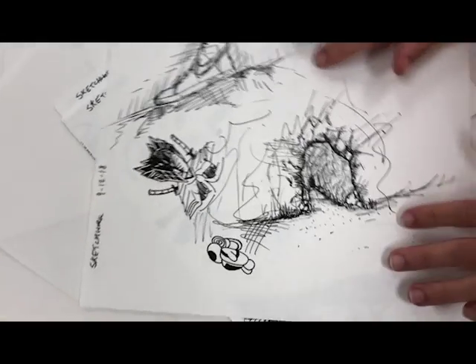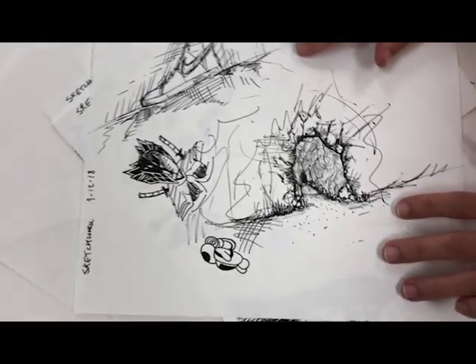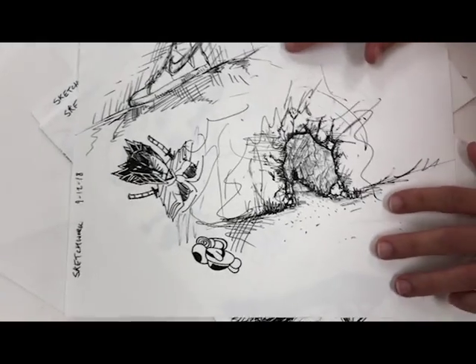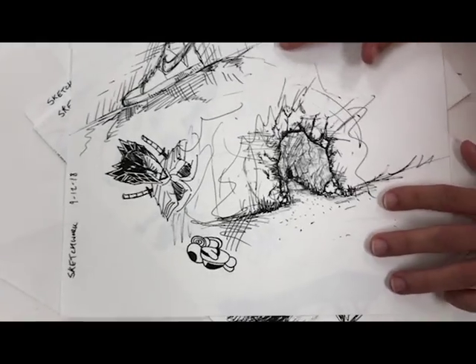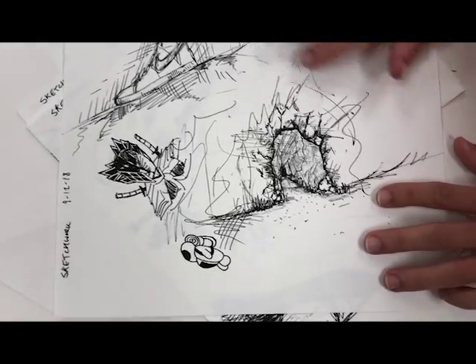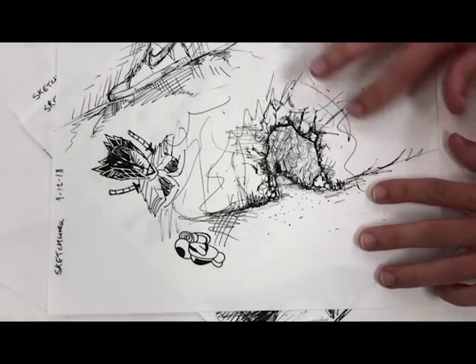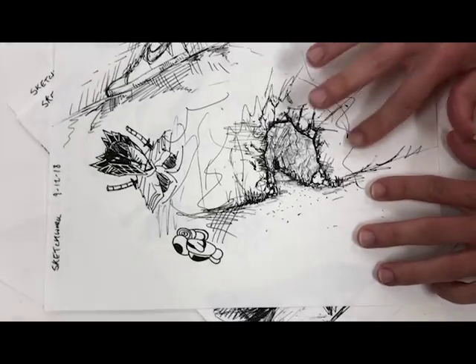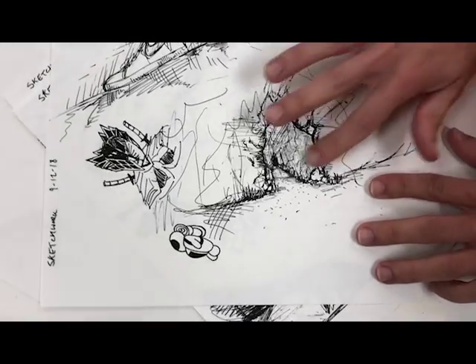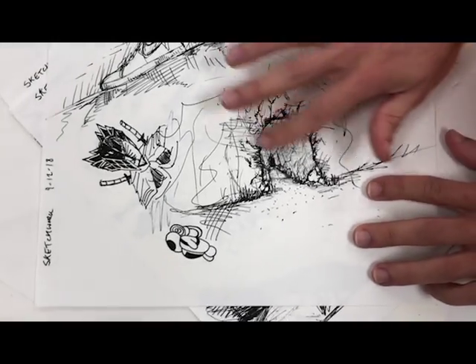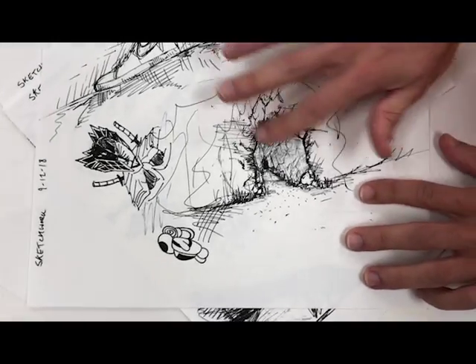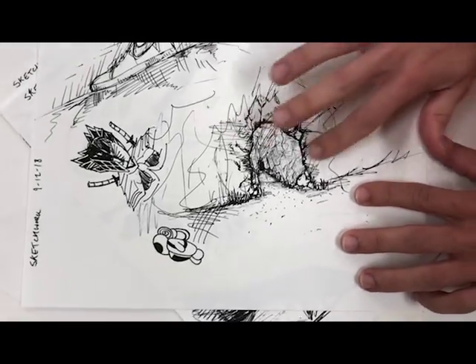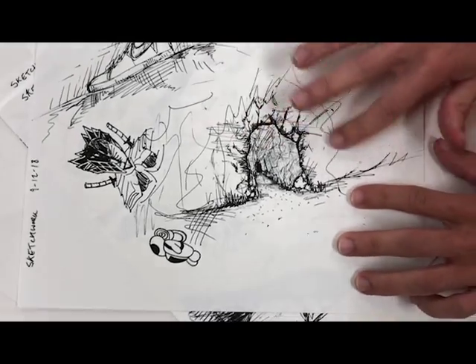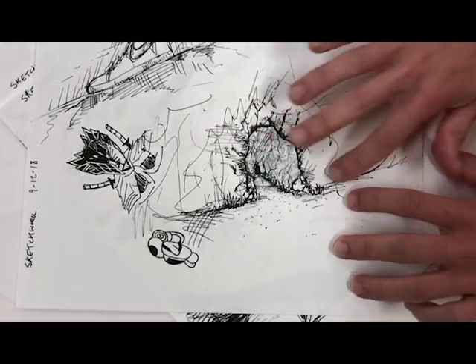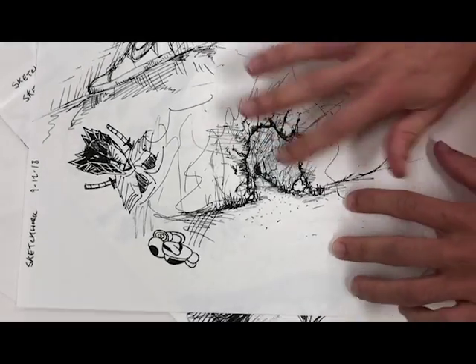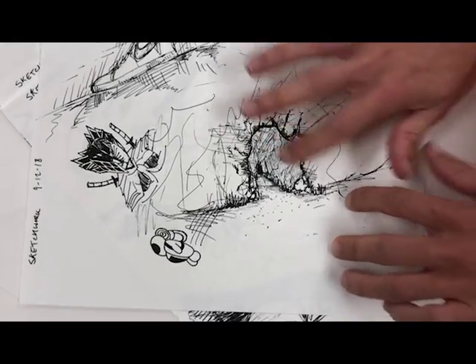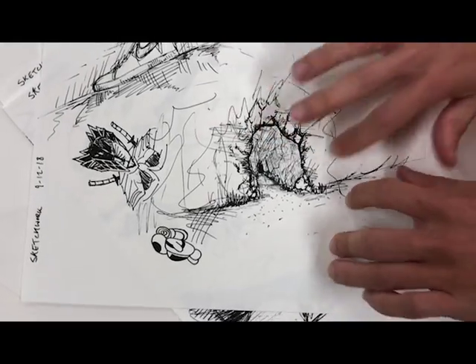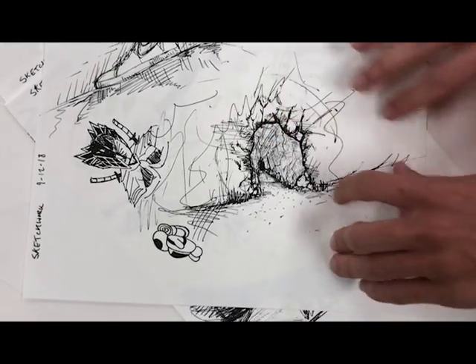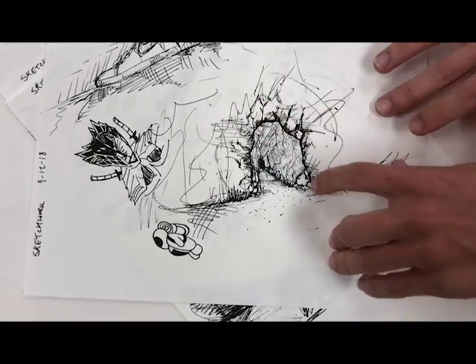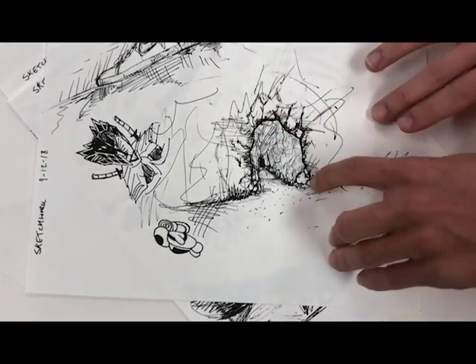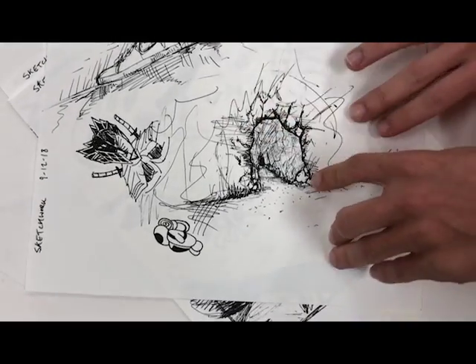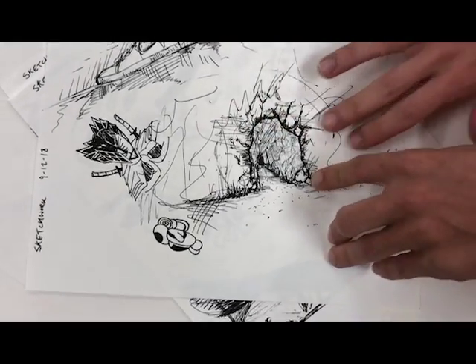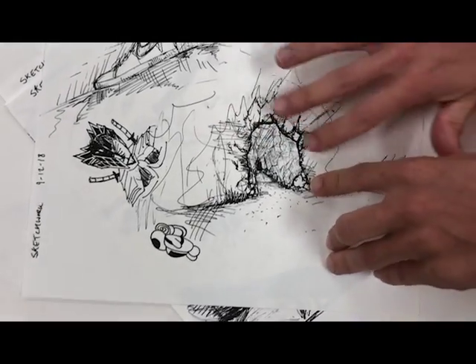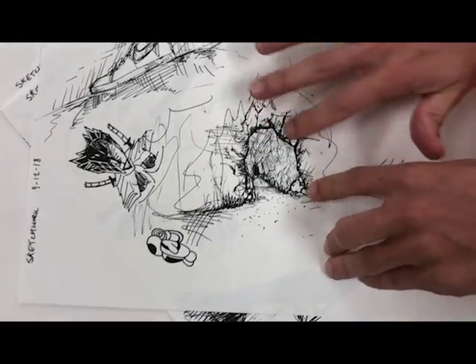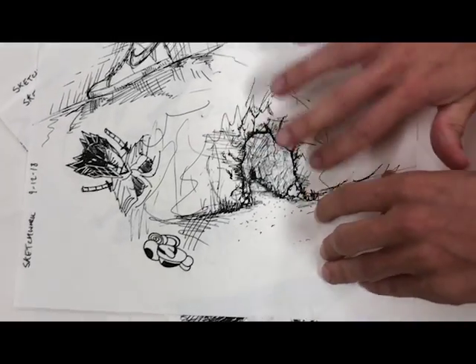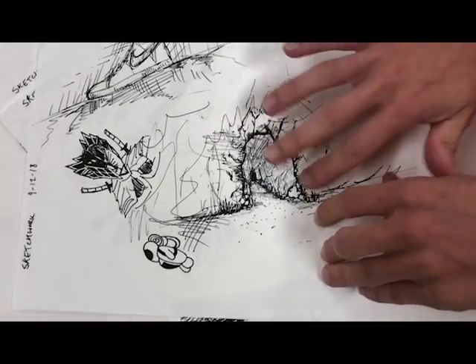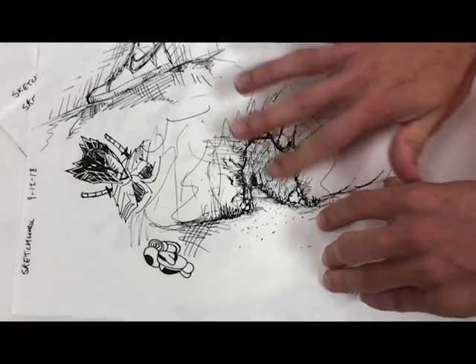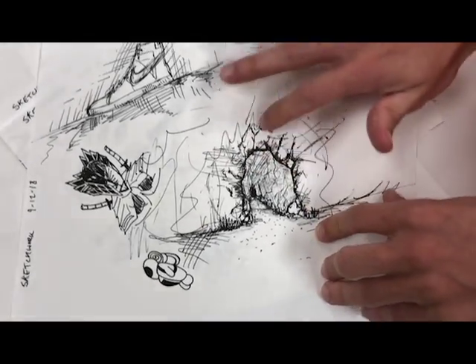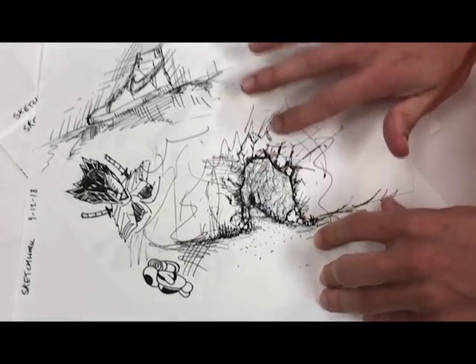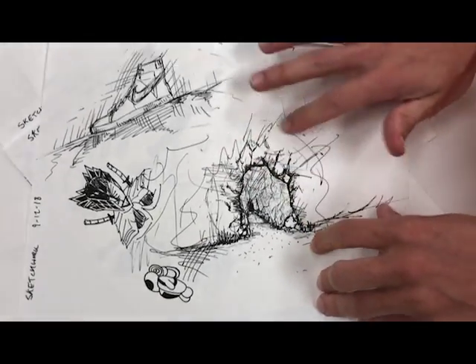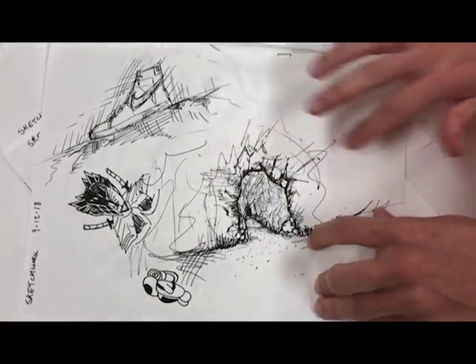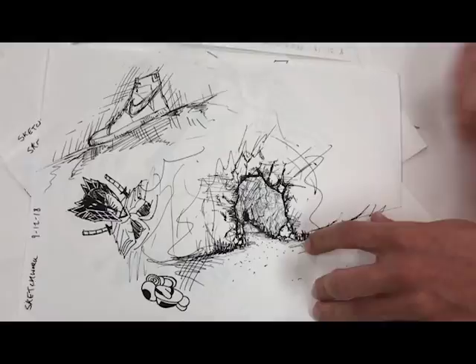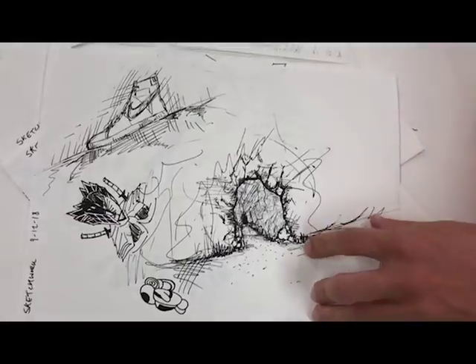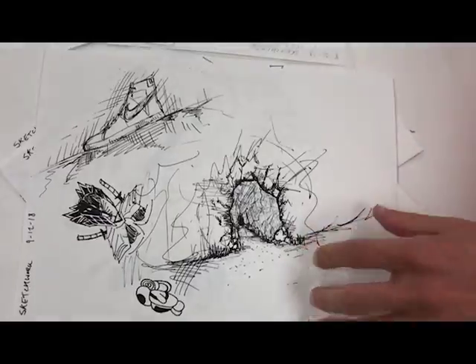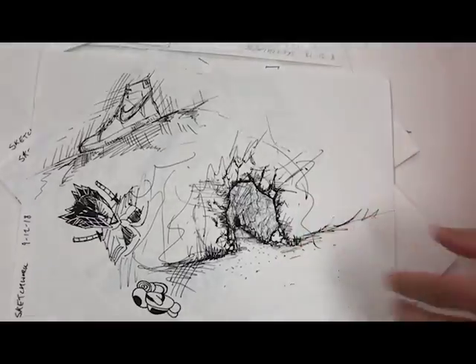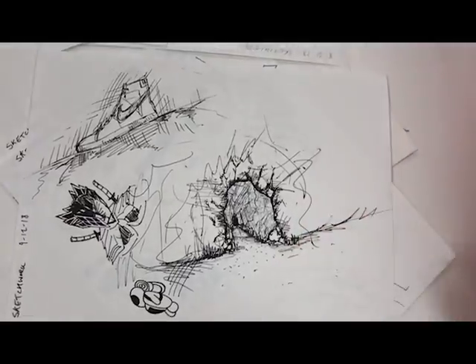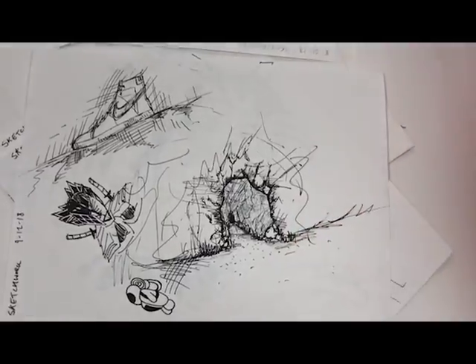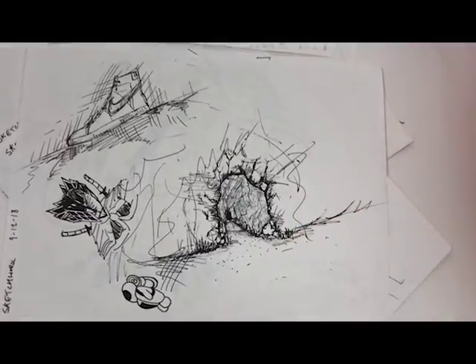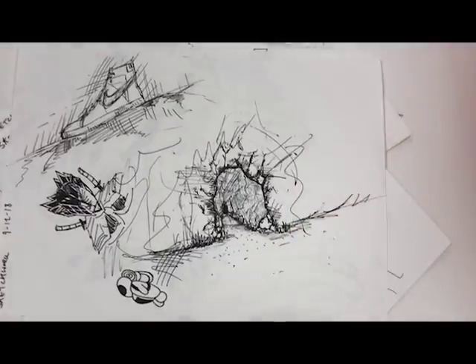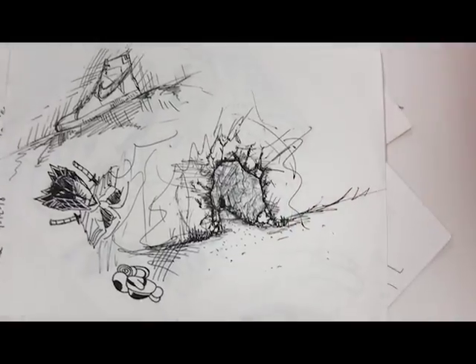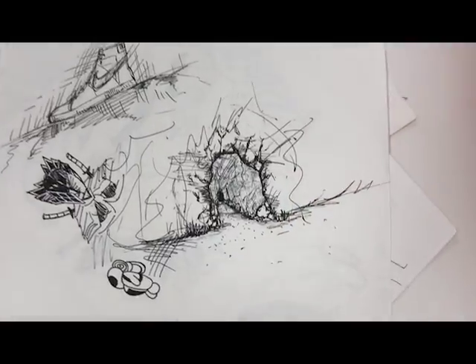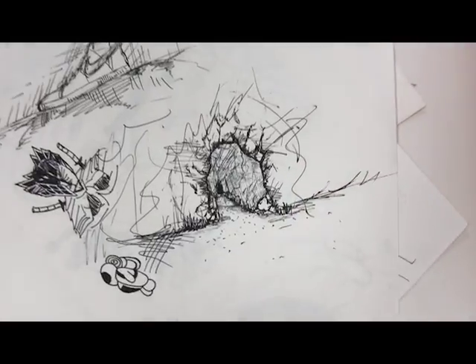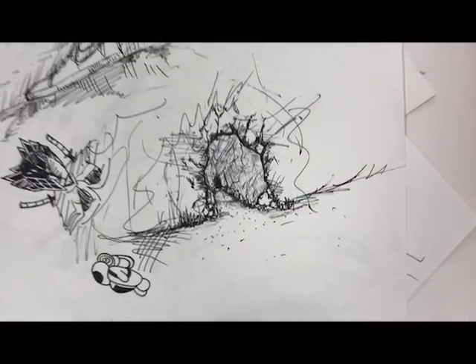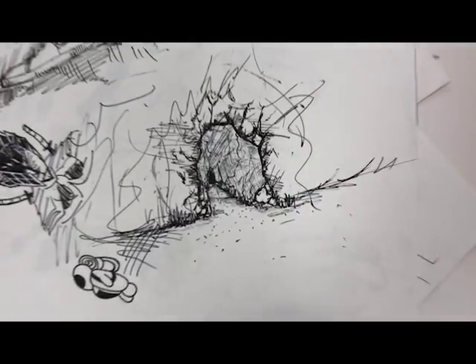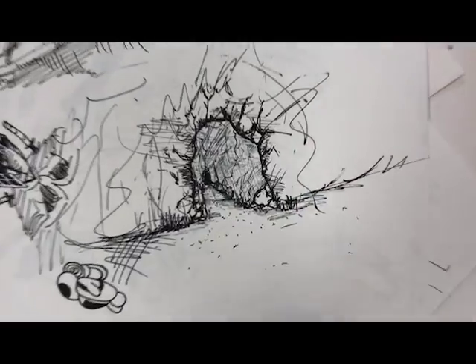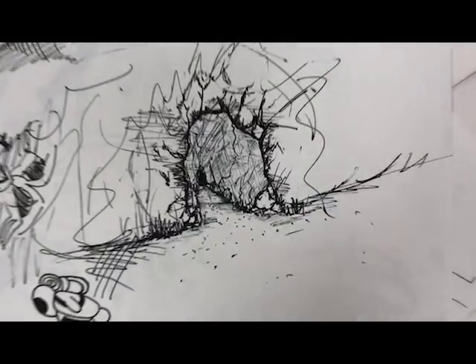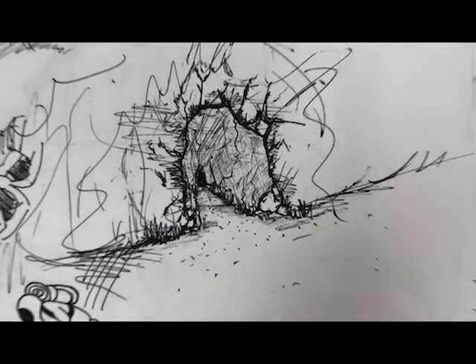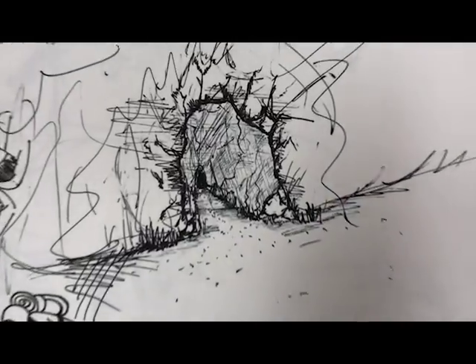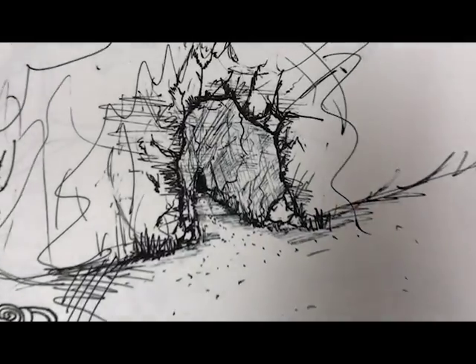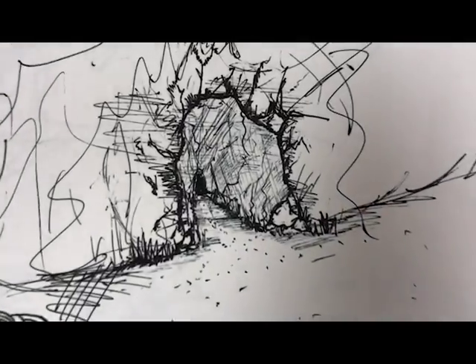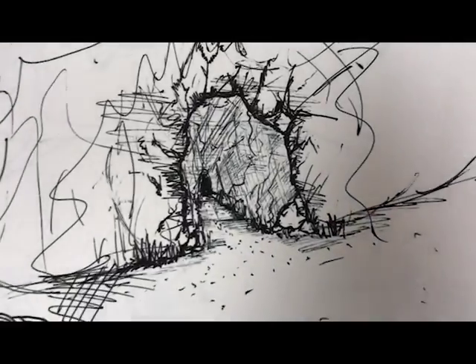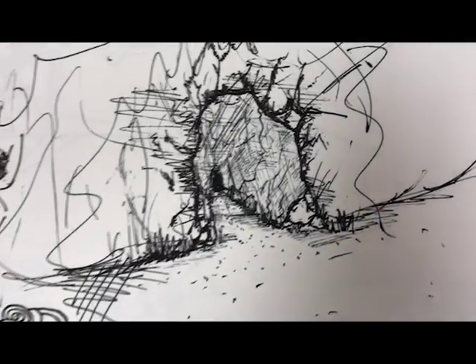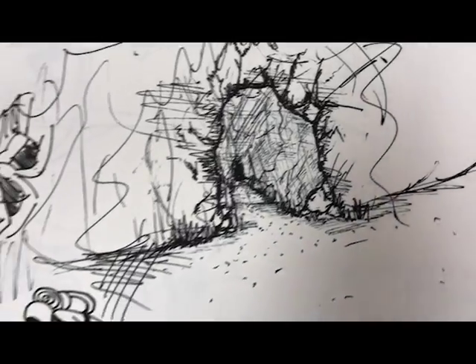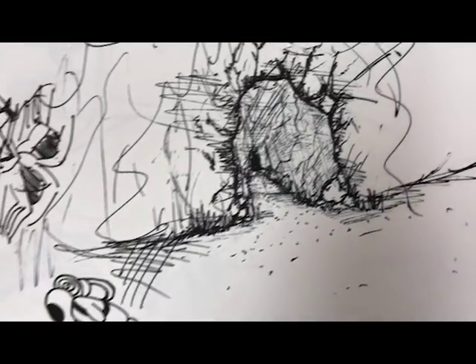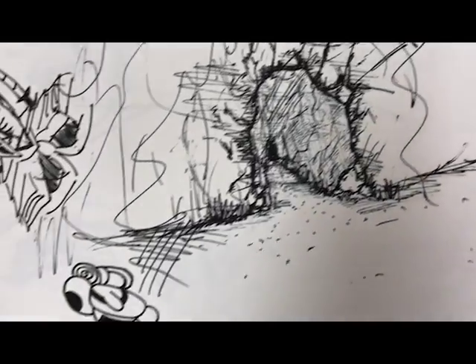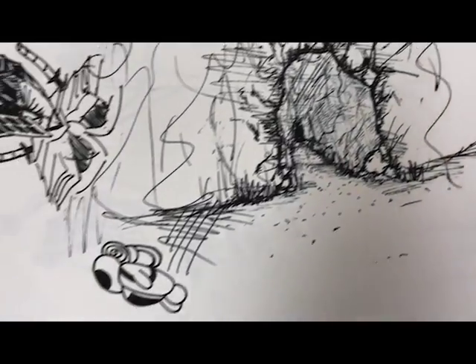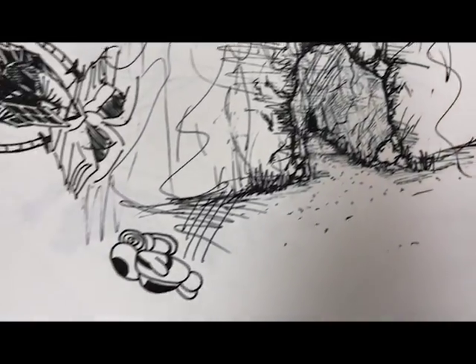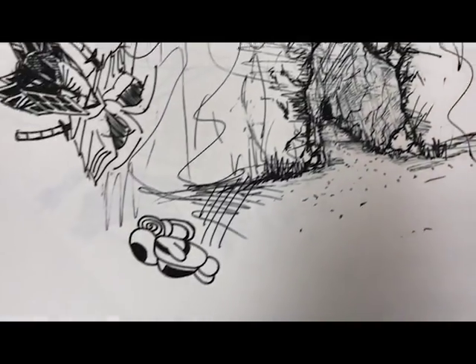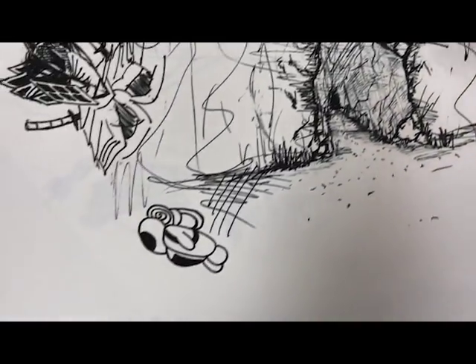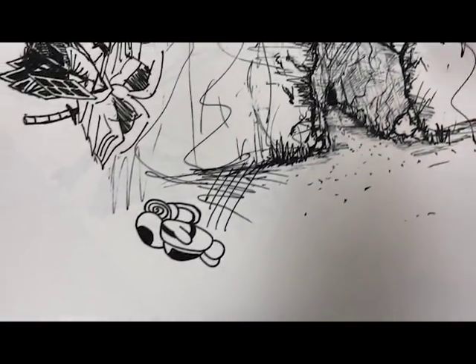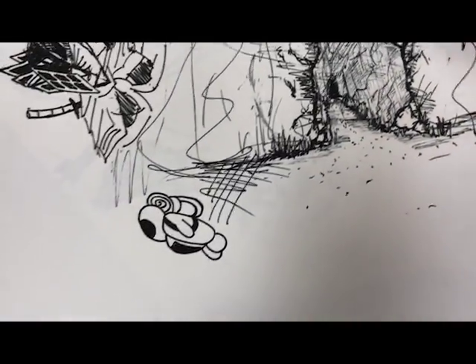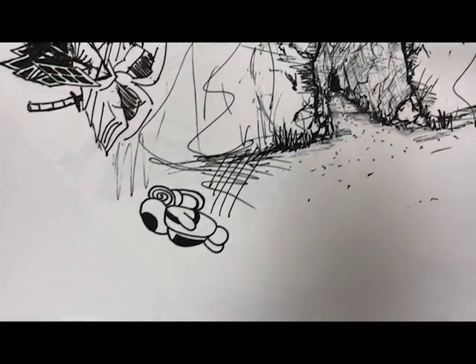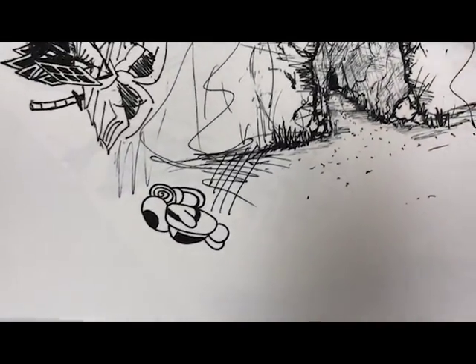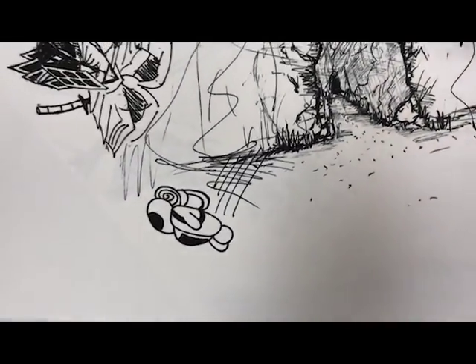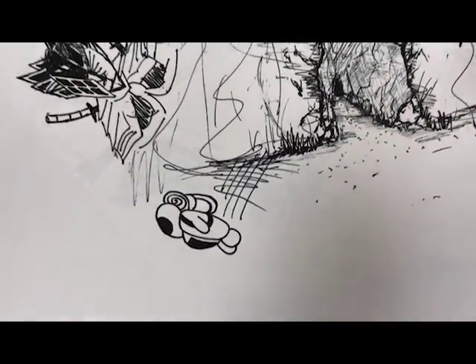And then this is the cave, I guess. I really like how this turned out.